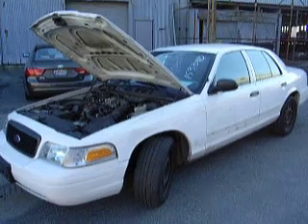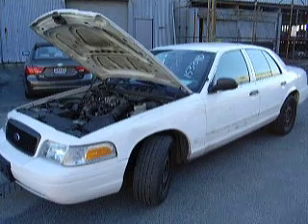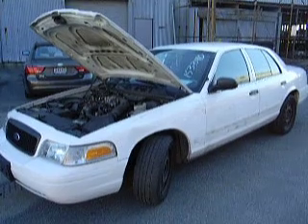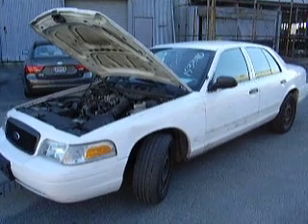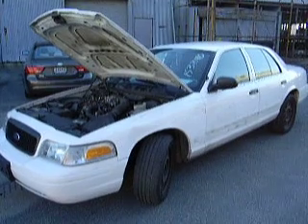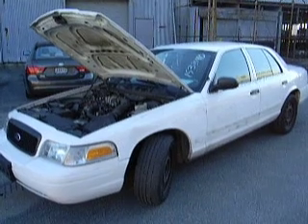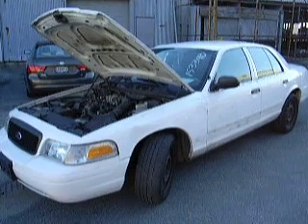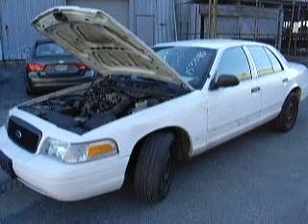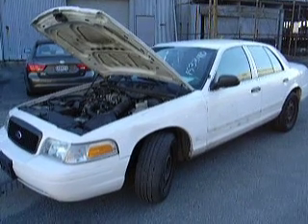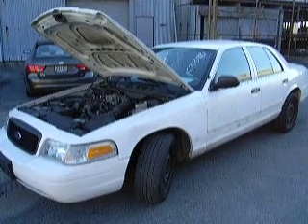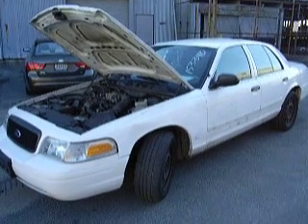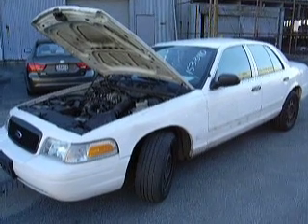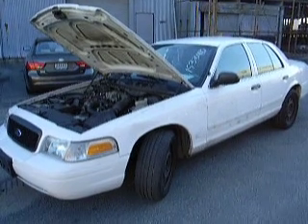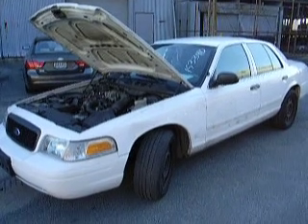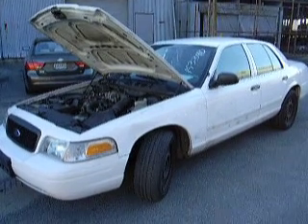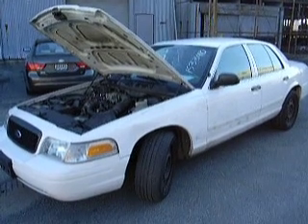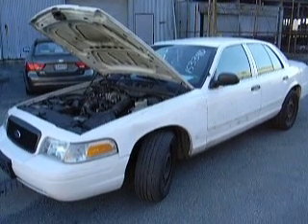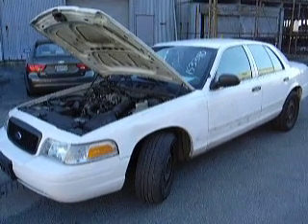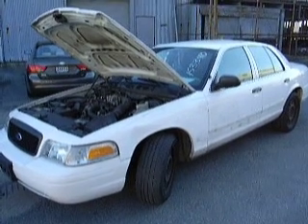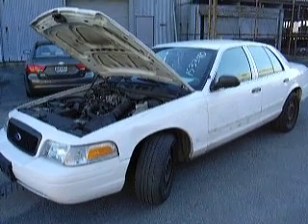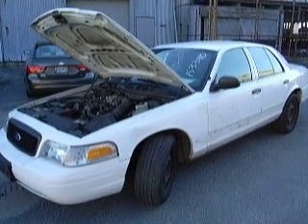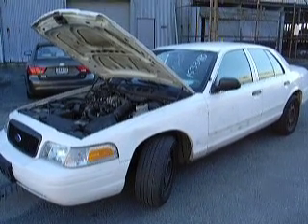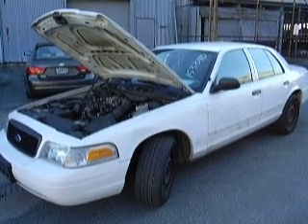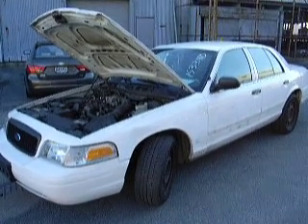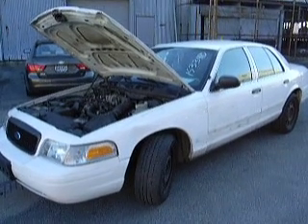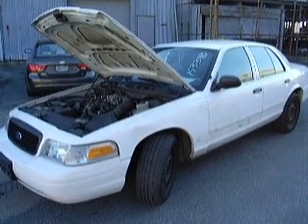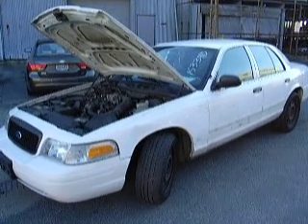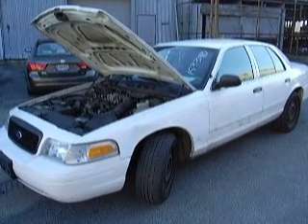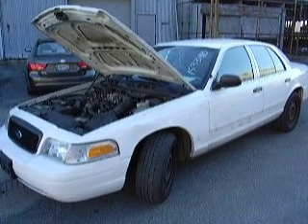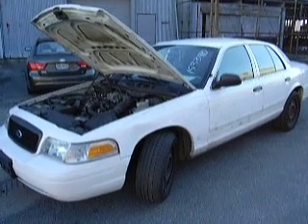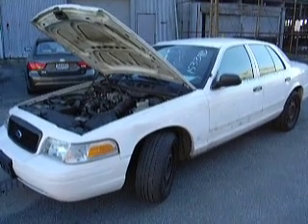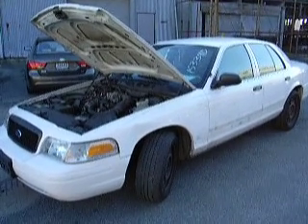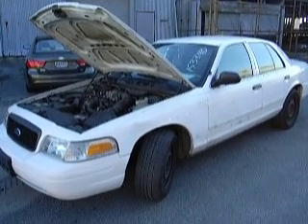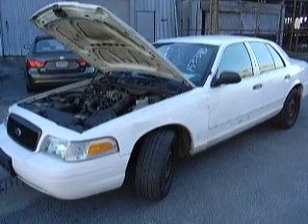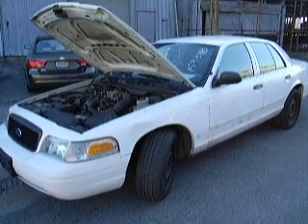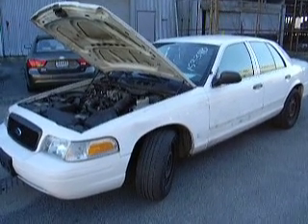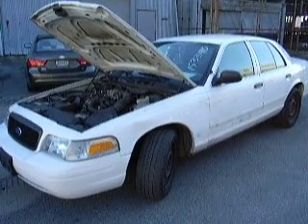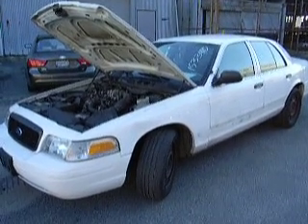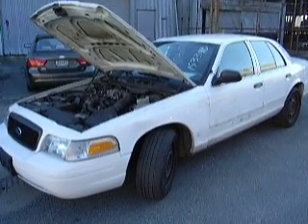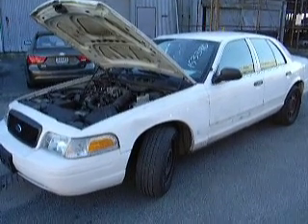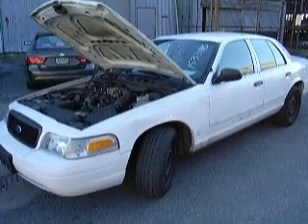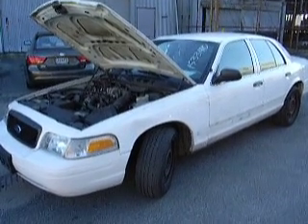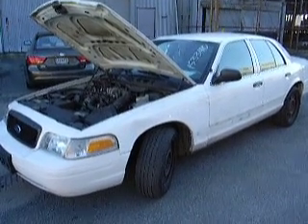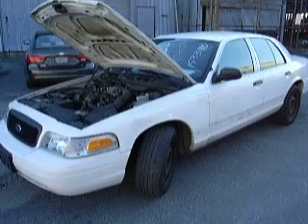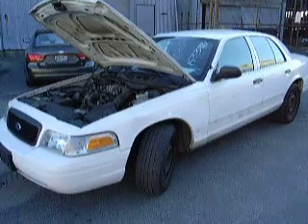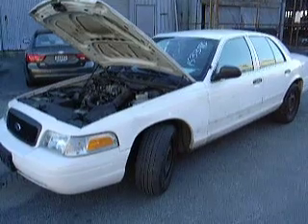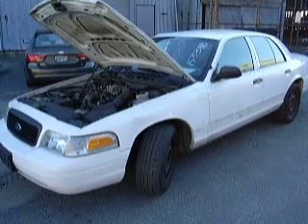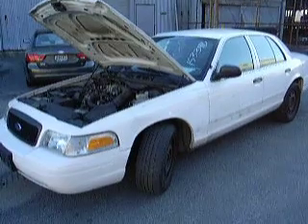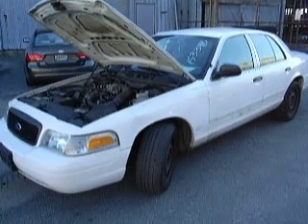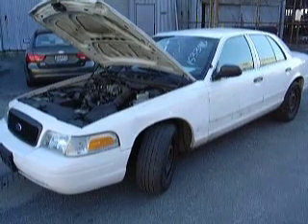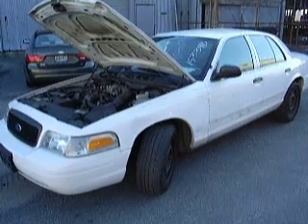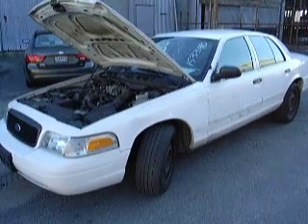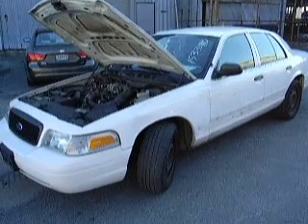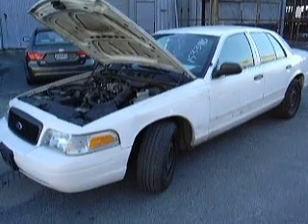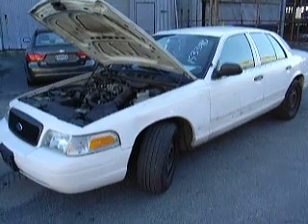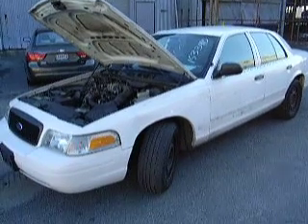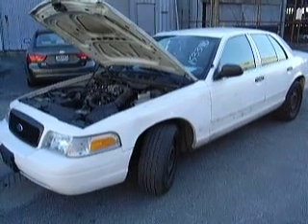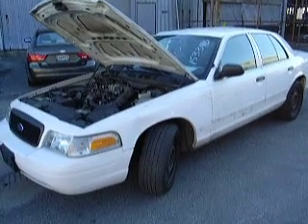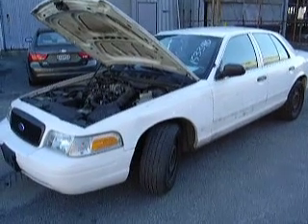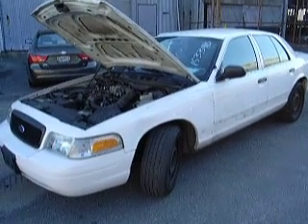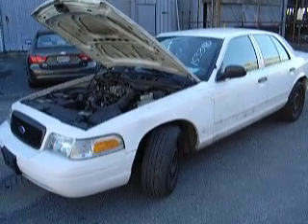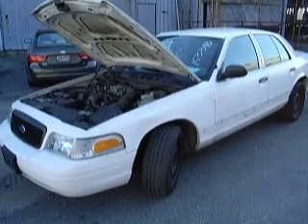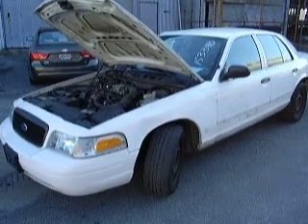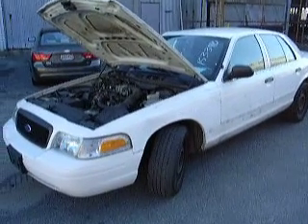Lot 5682 starts, runs, moves in forward and reverse, turns and stops. AC blows cold. Power windows and locks work.